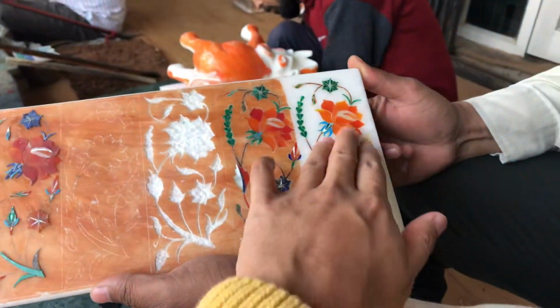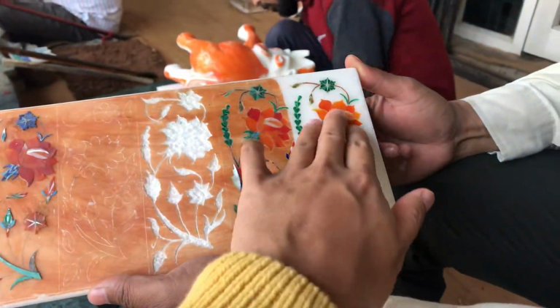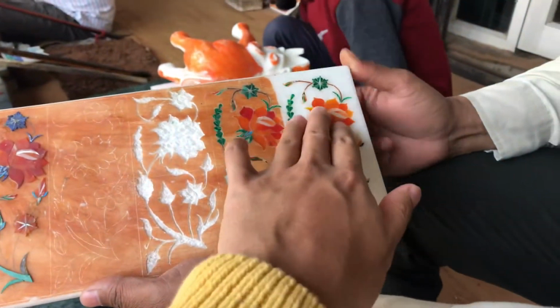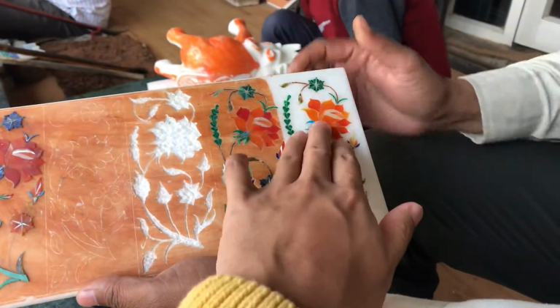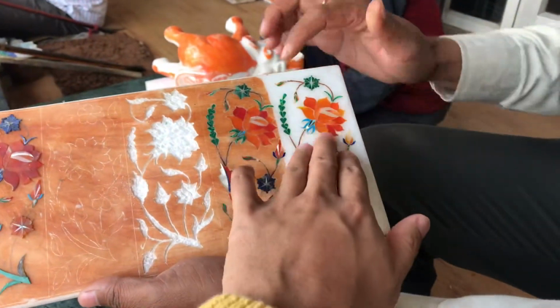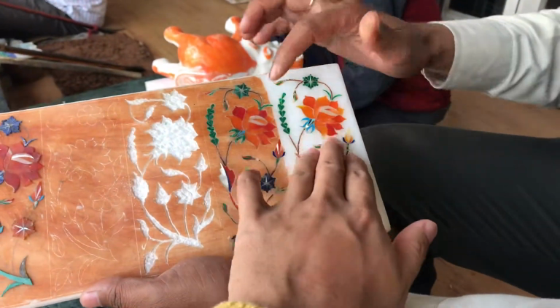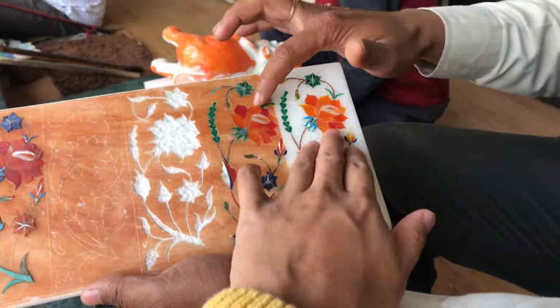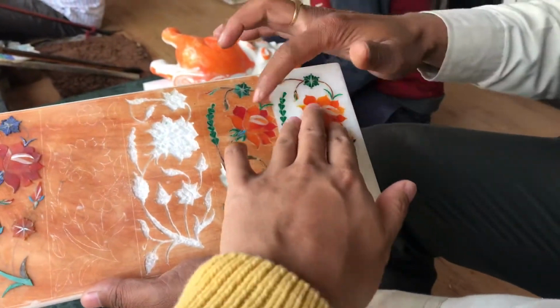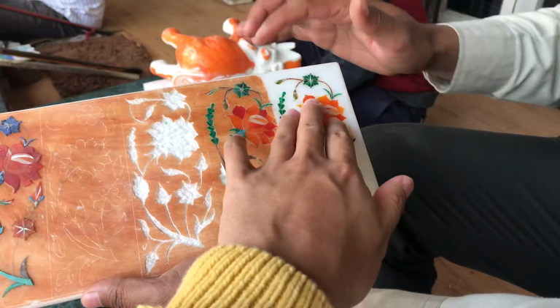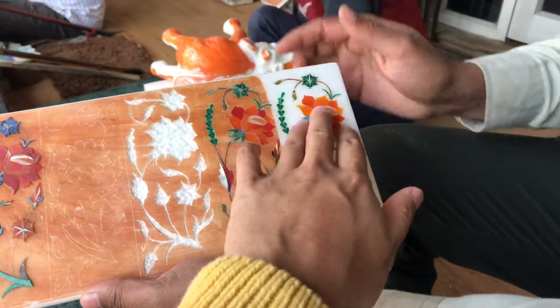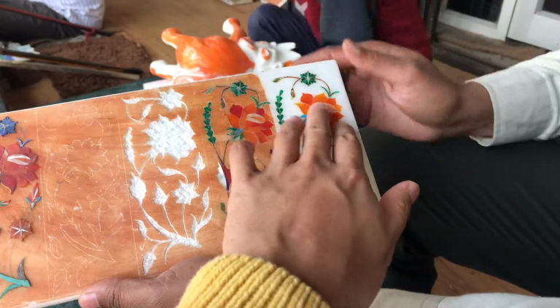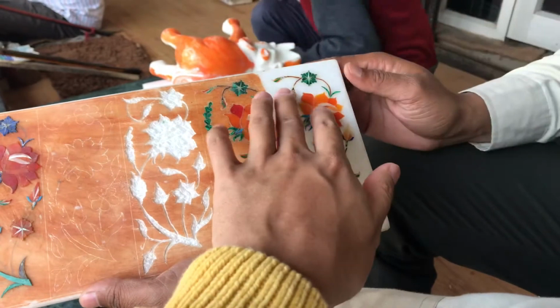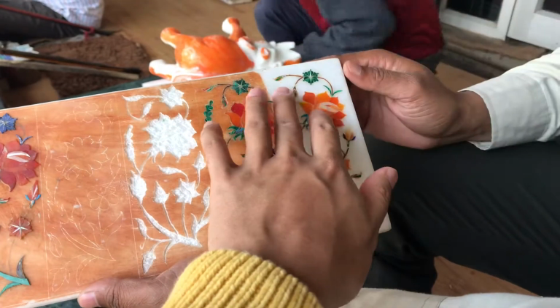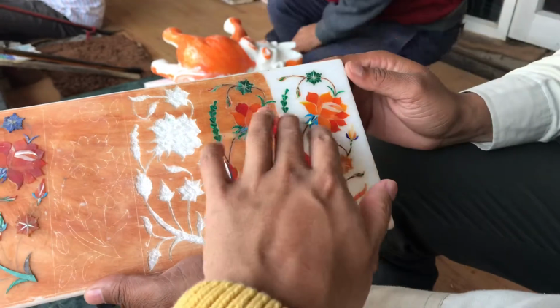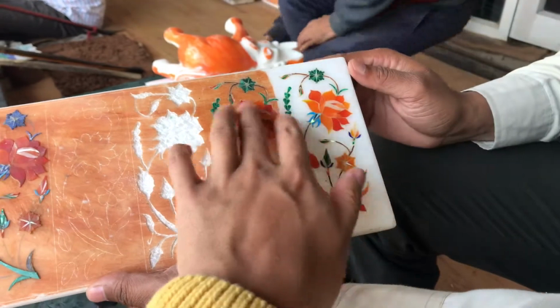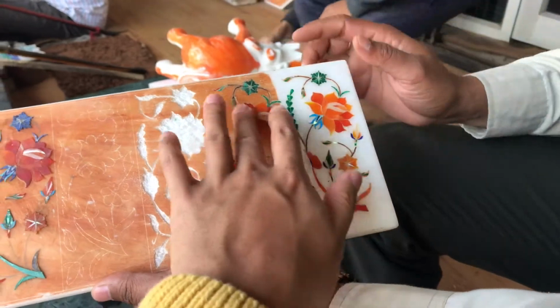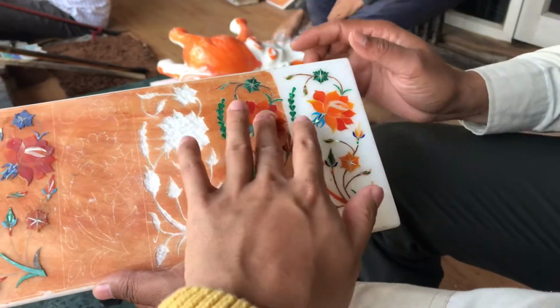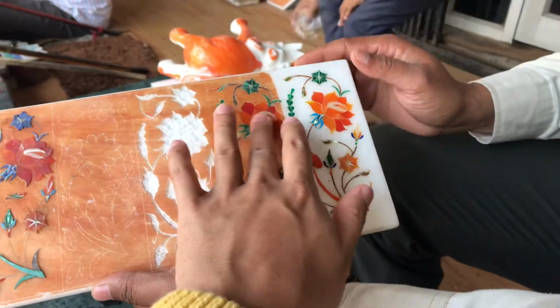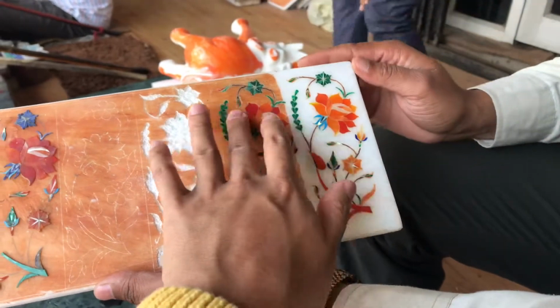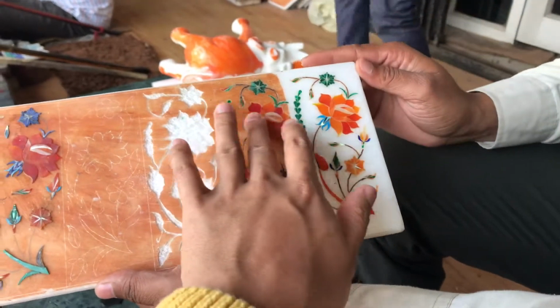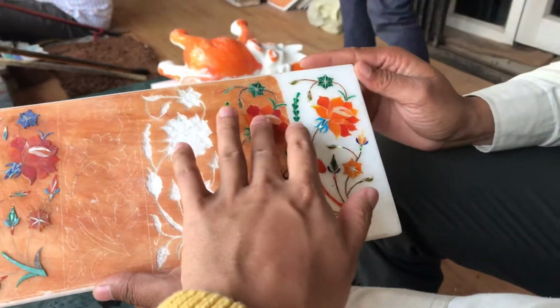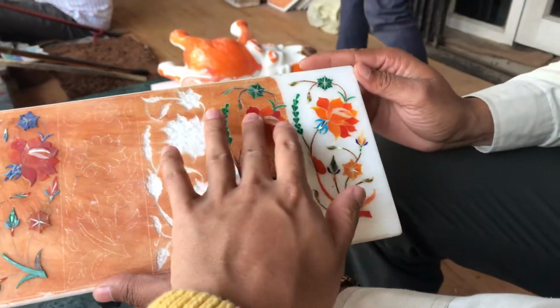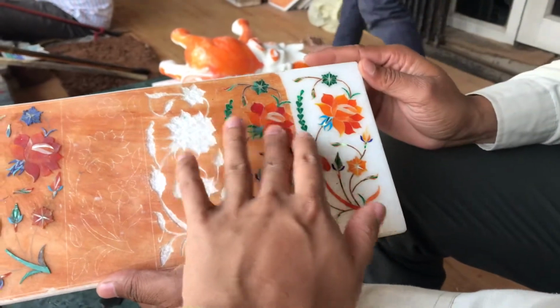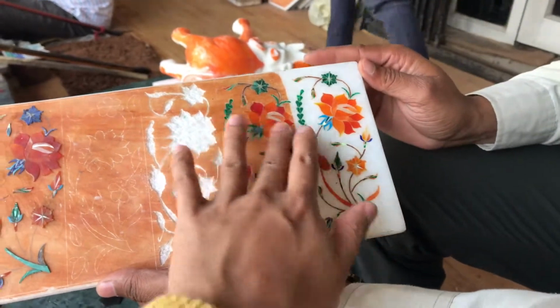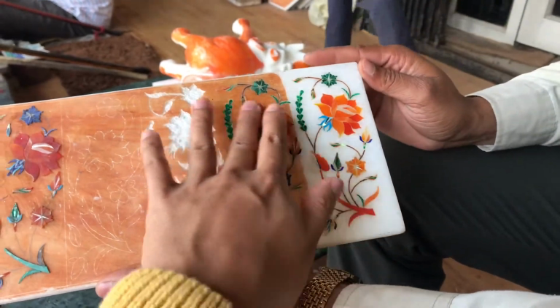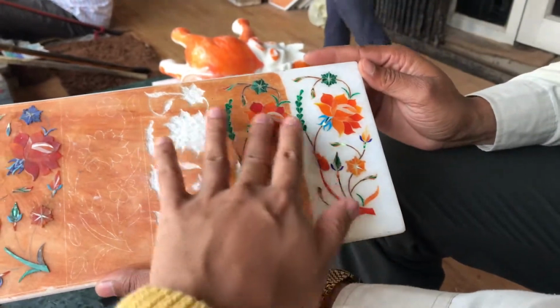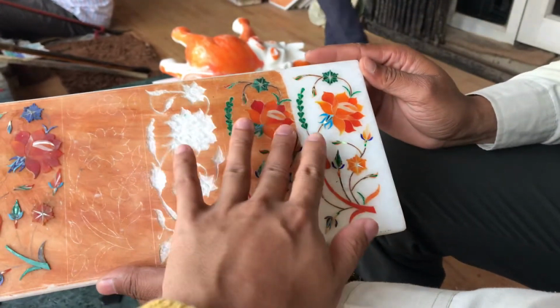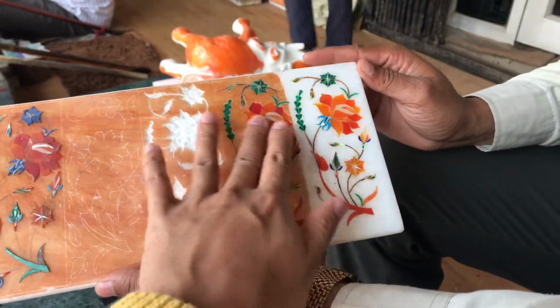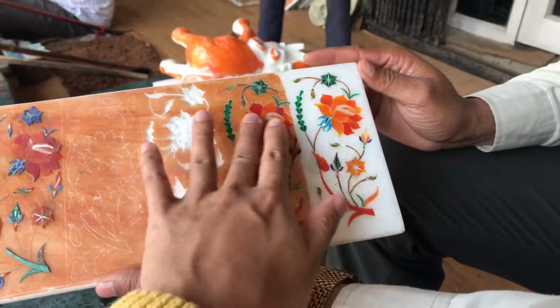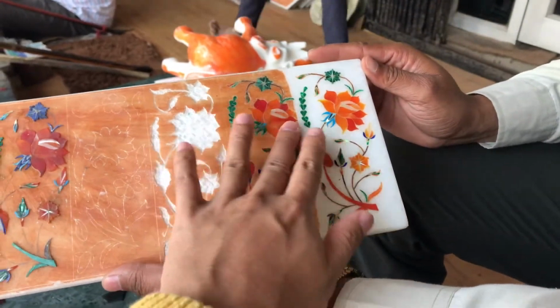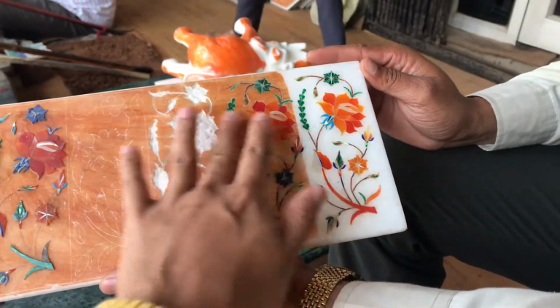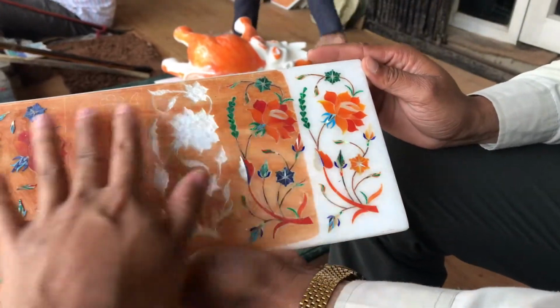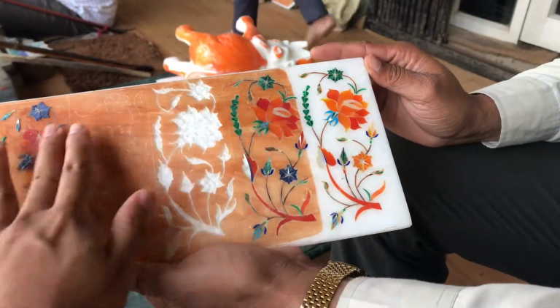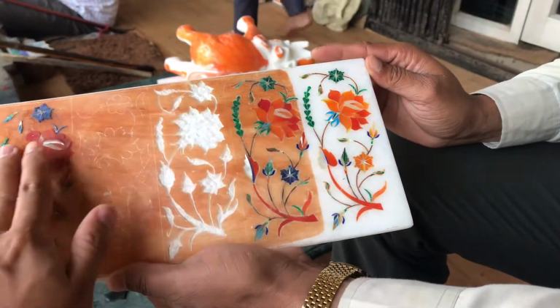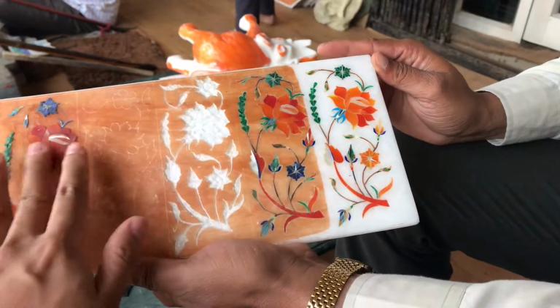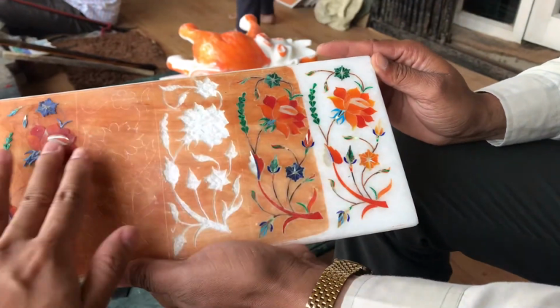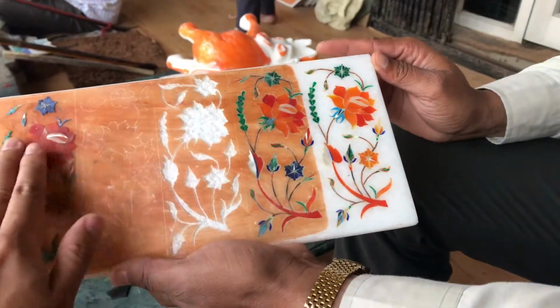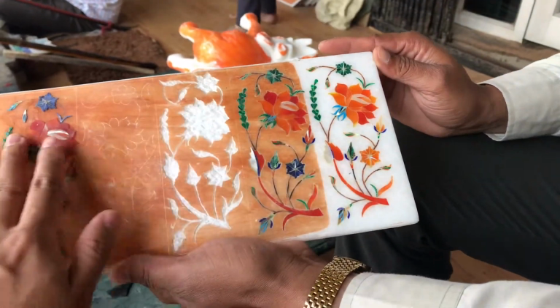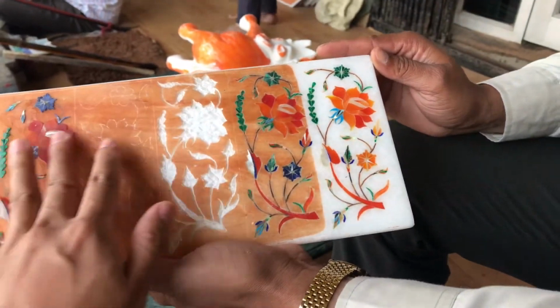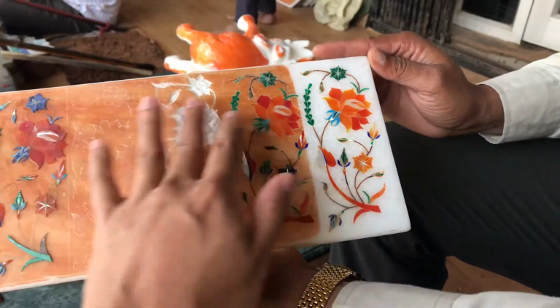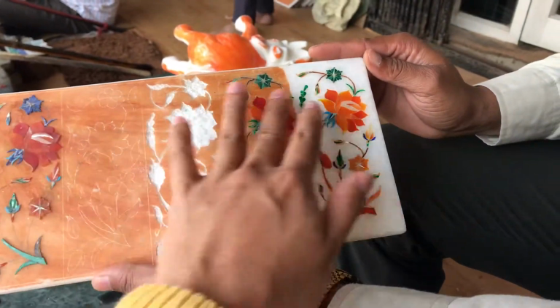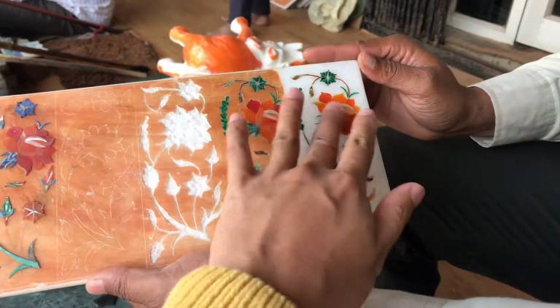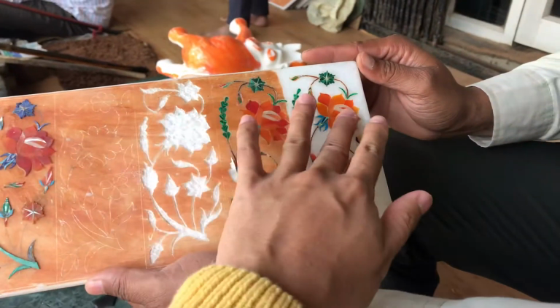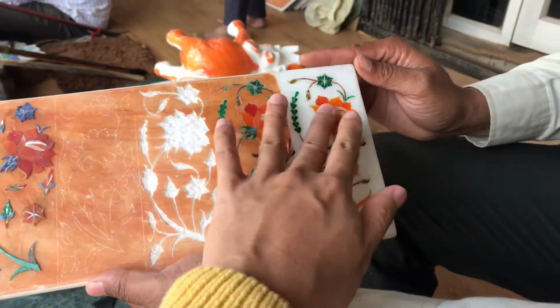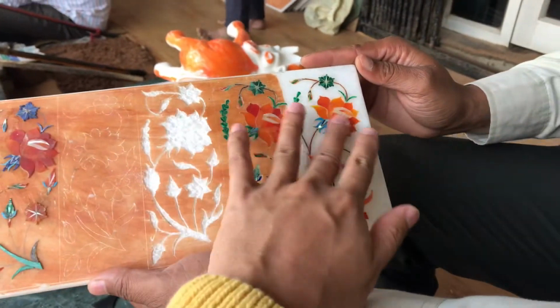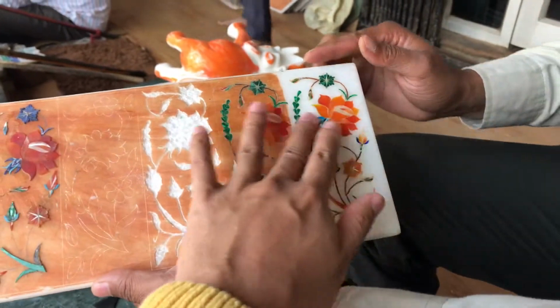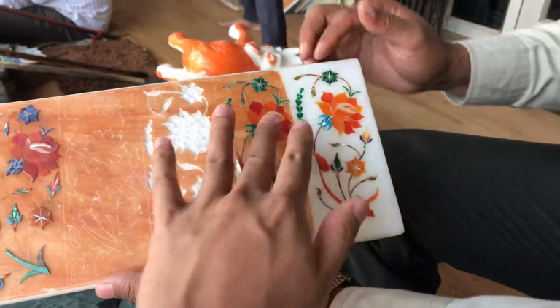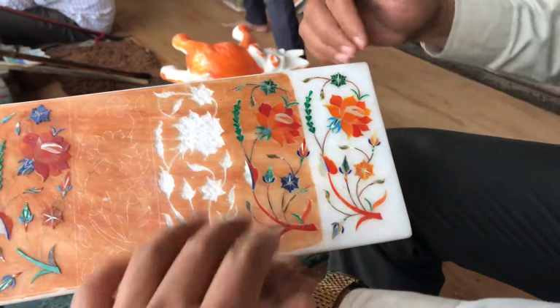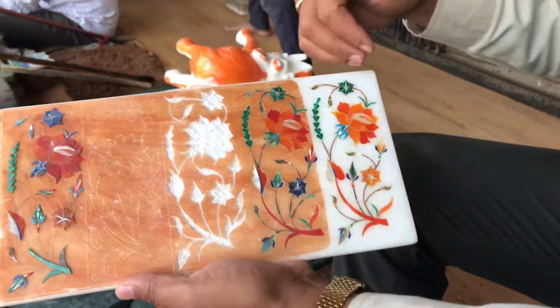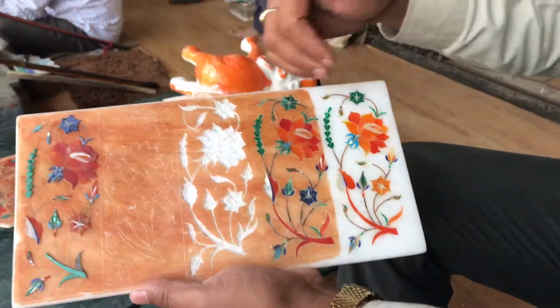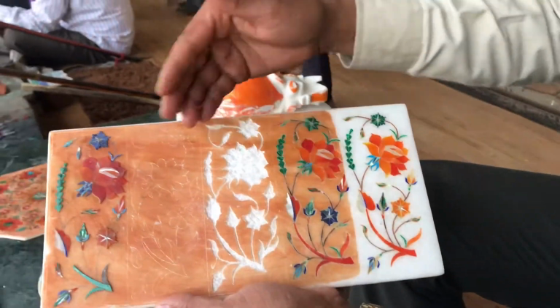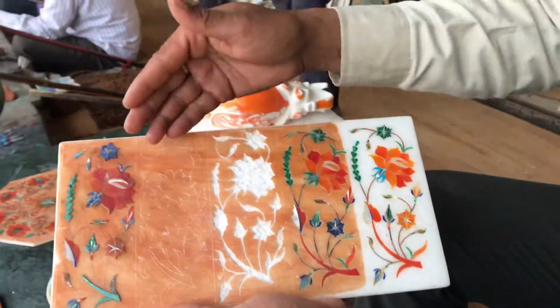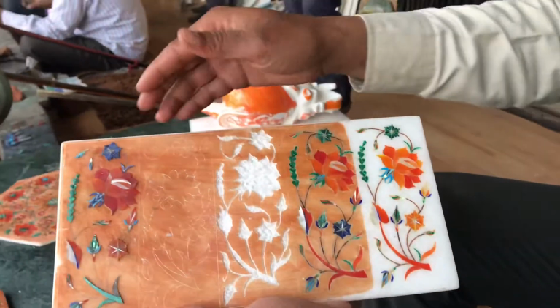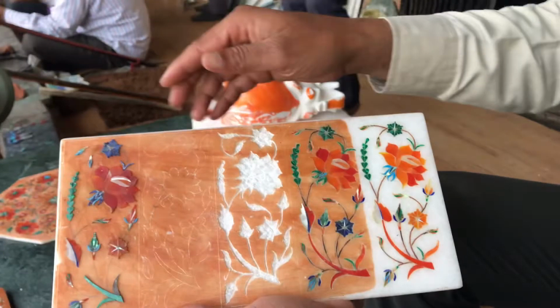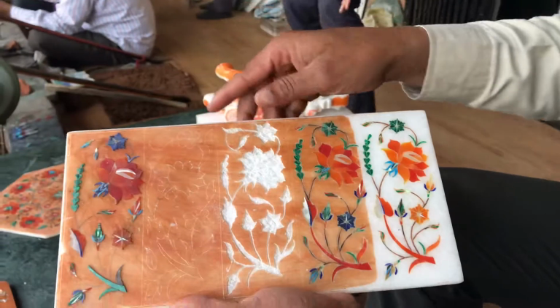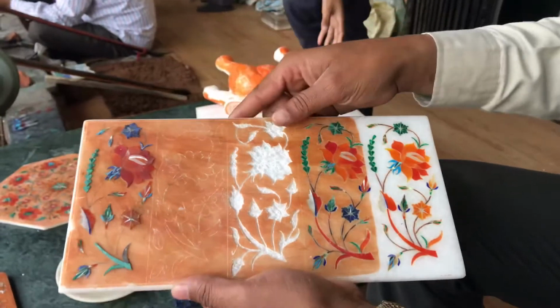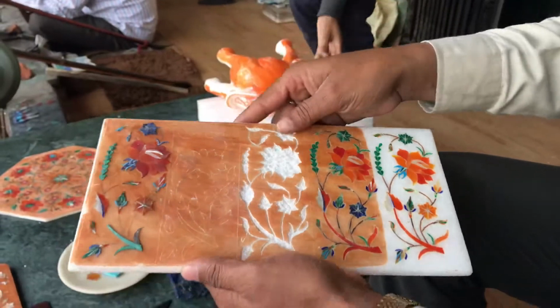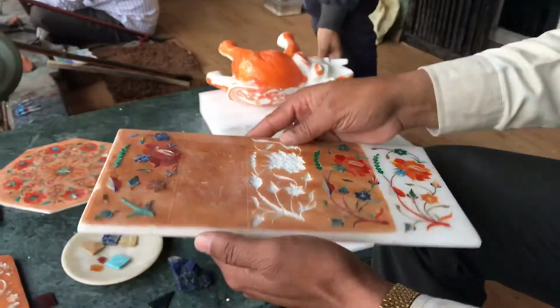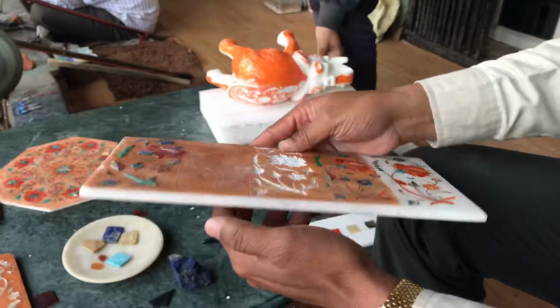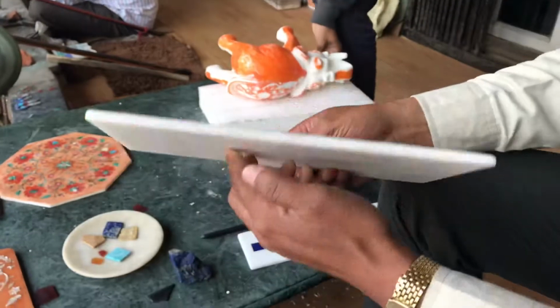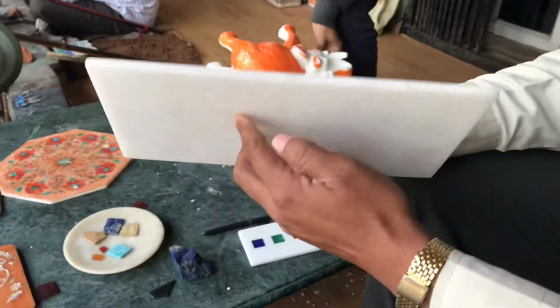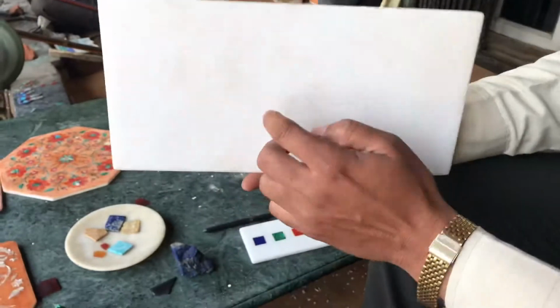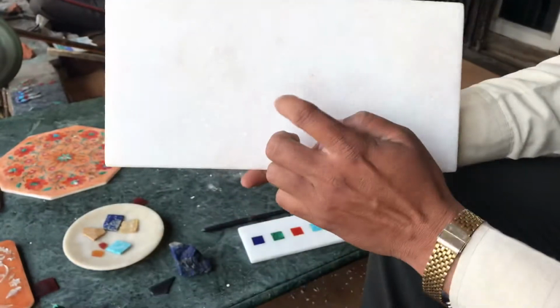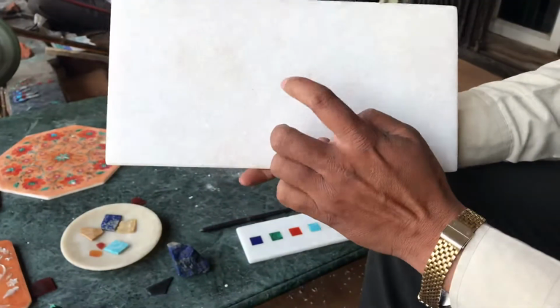Feel this — this is rough. This is rough. The actual real color of this marble is white.